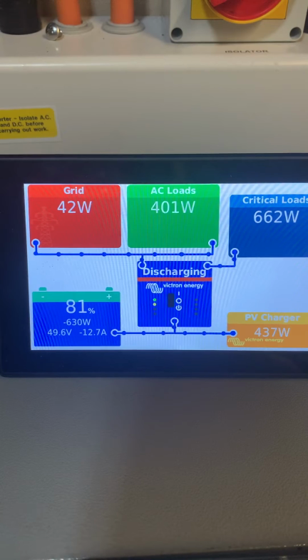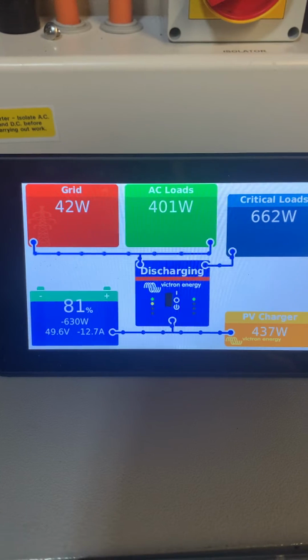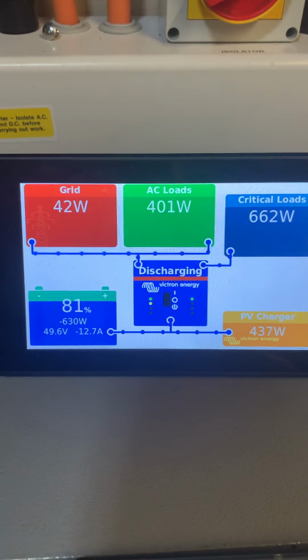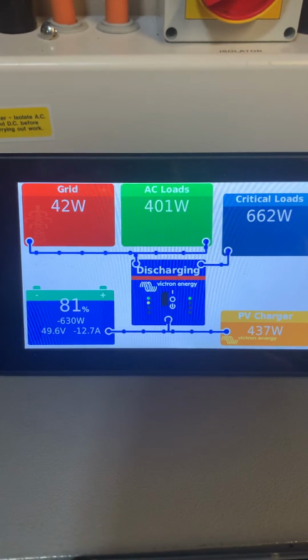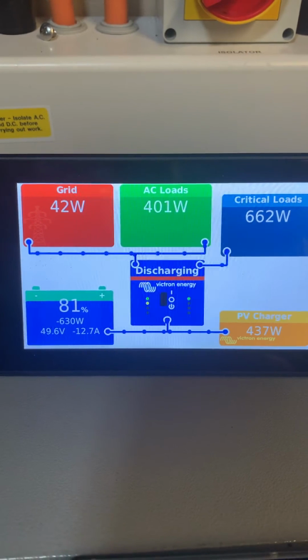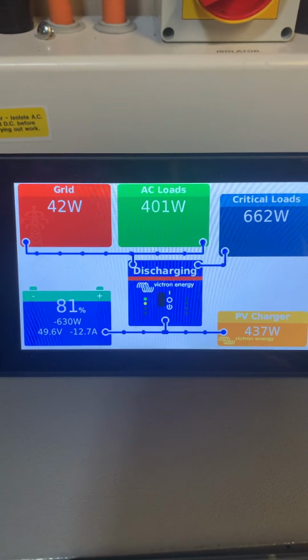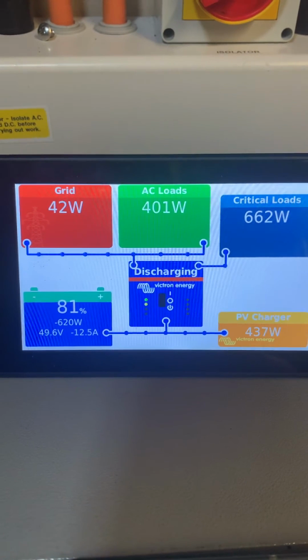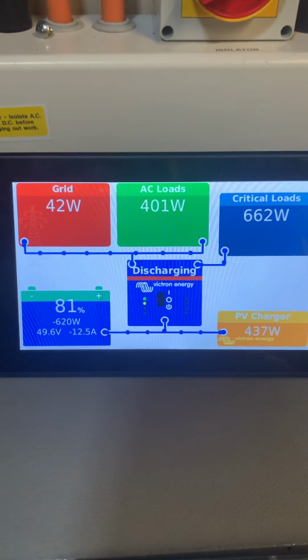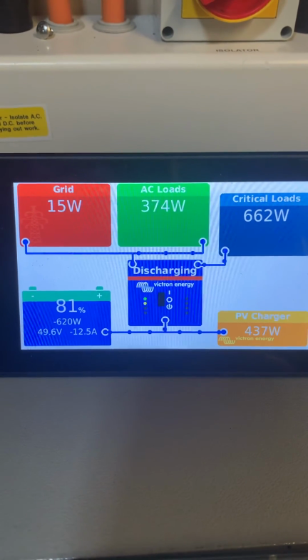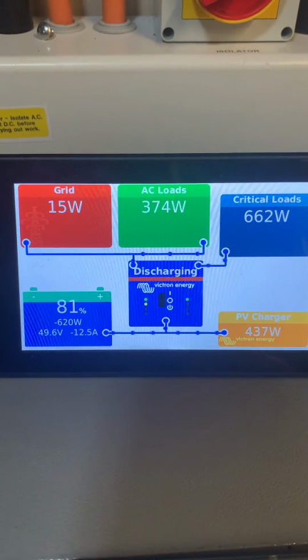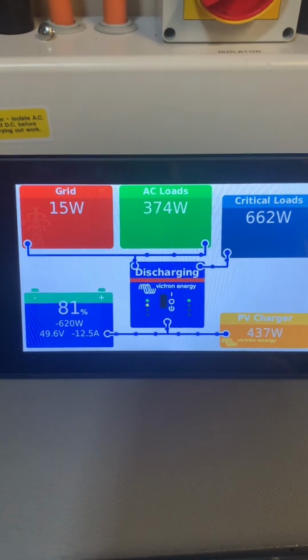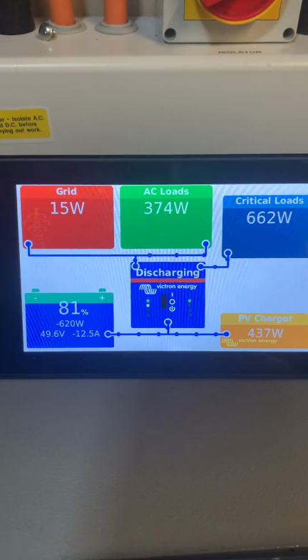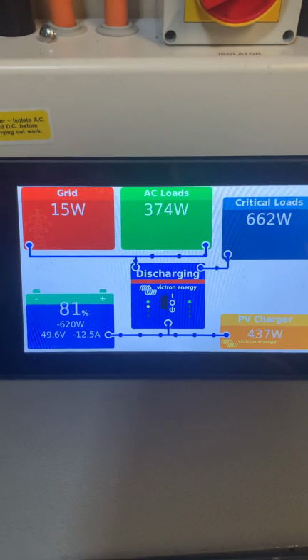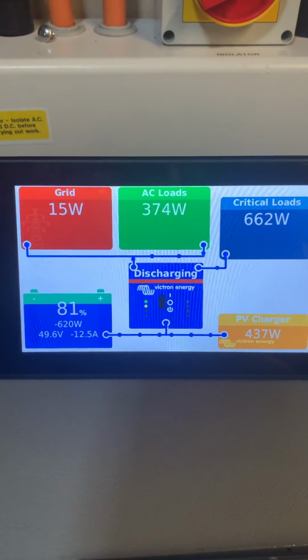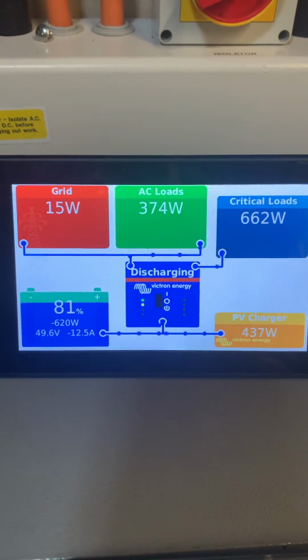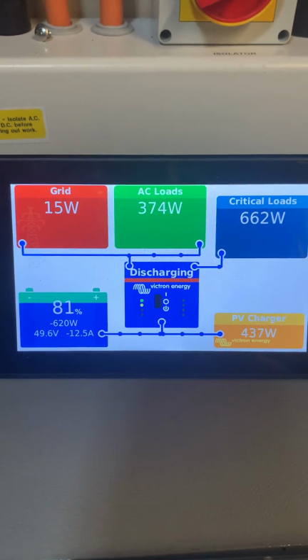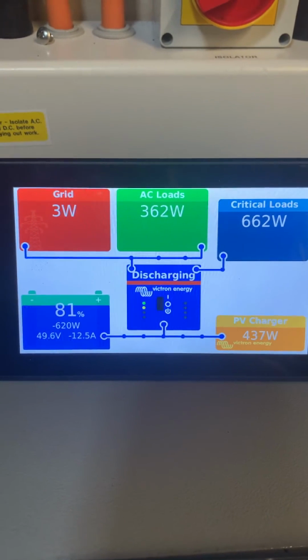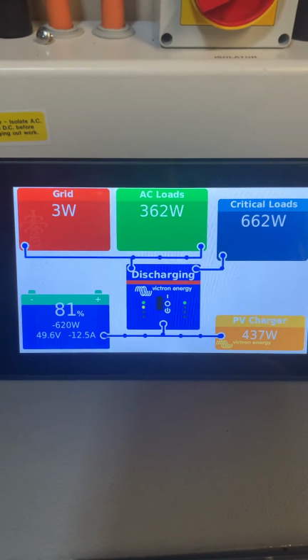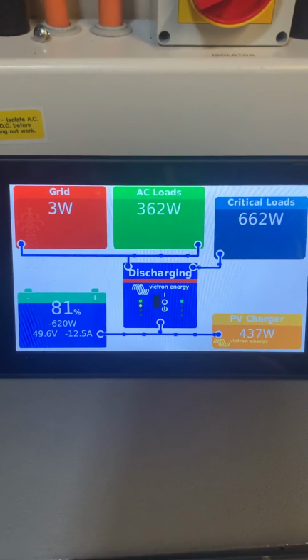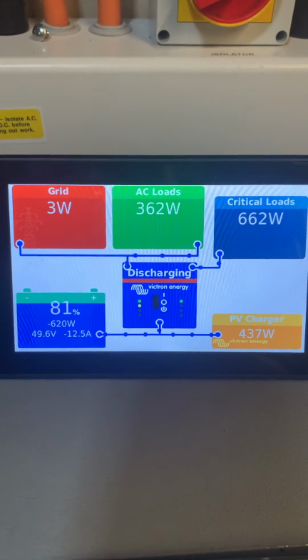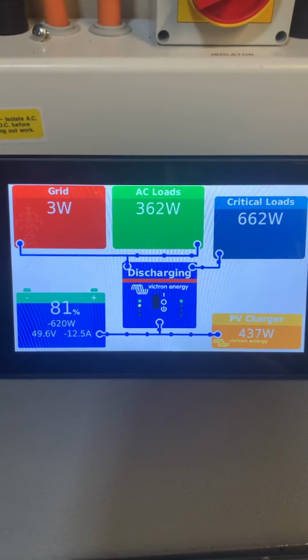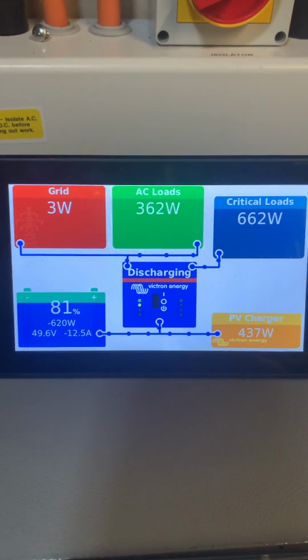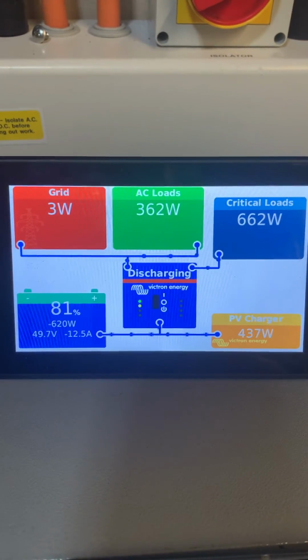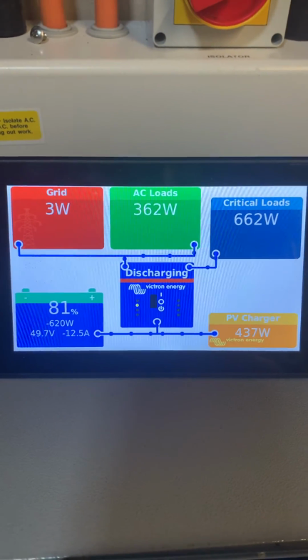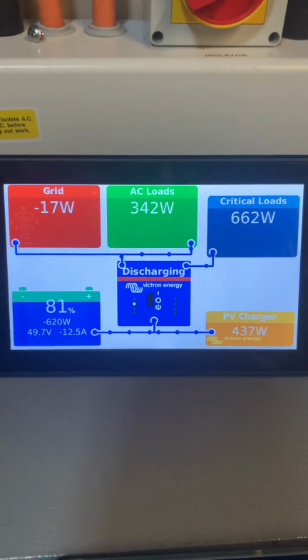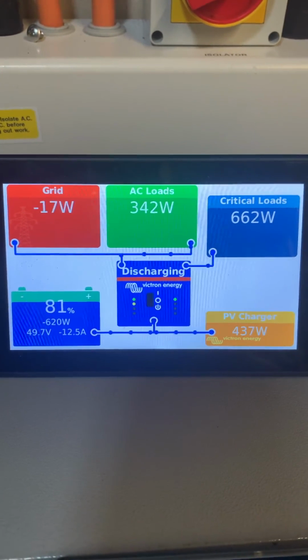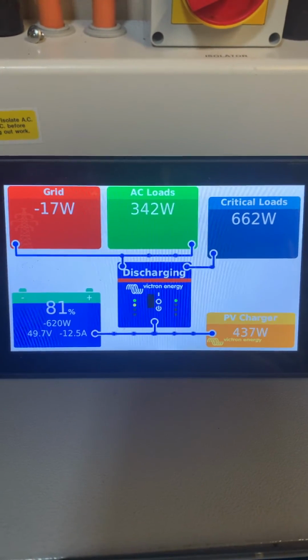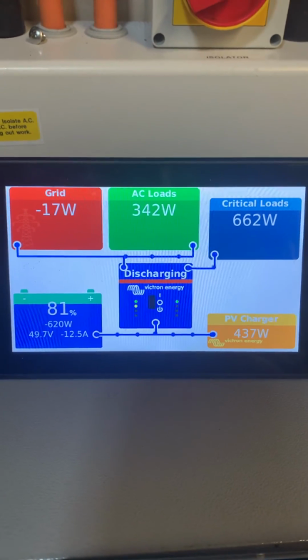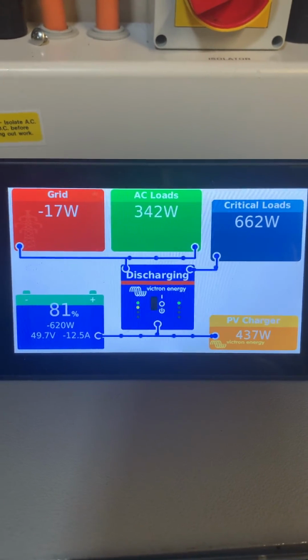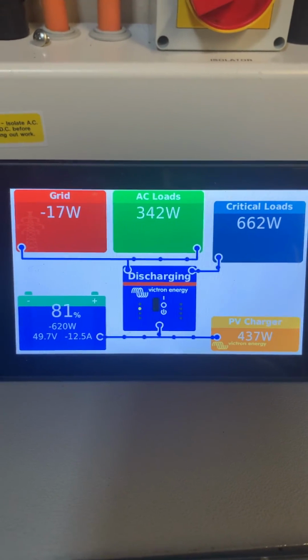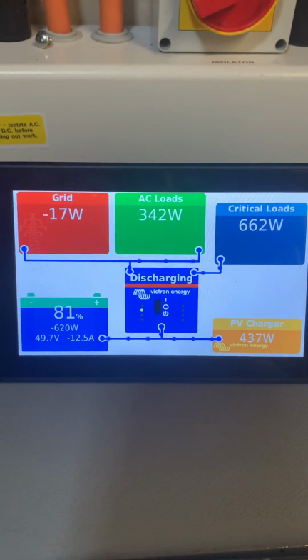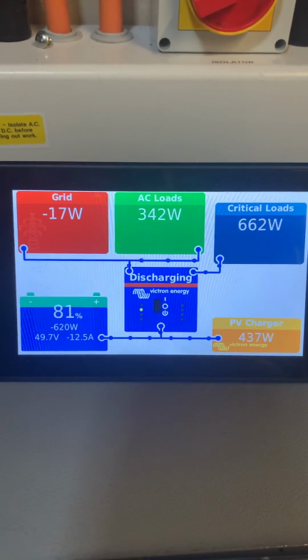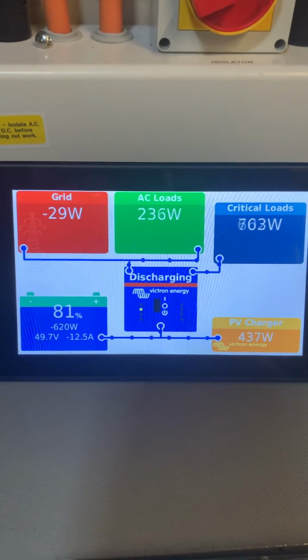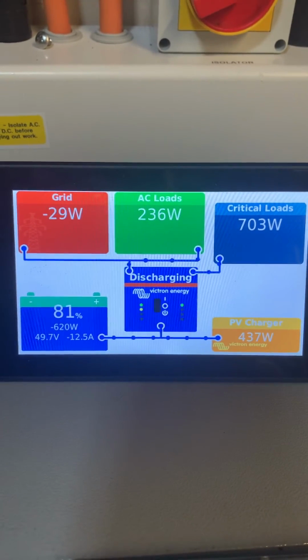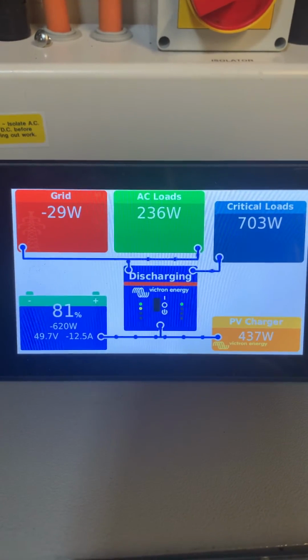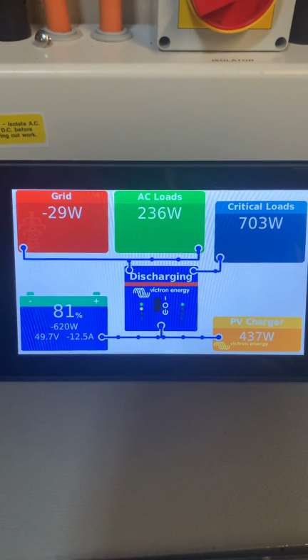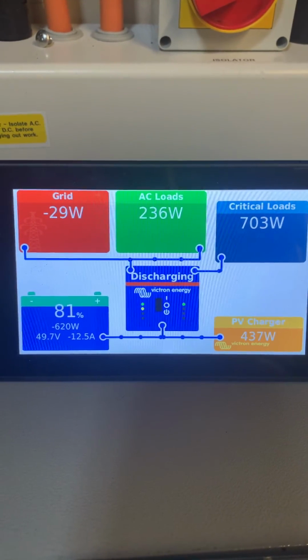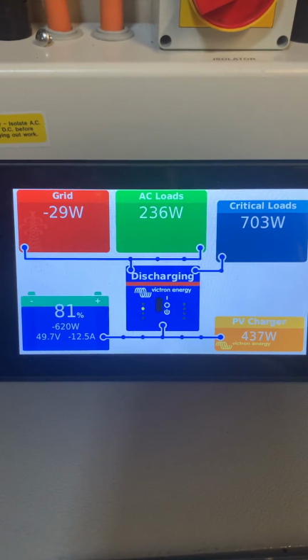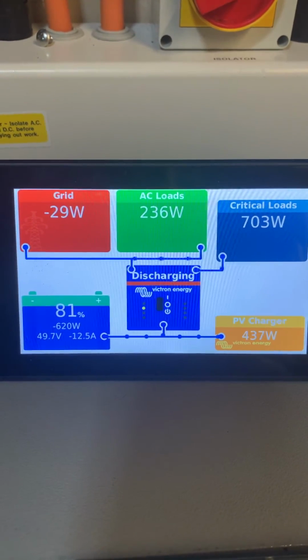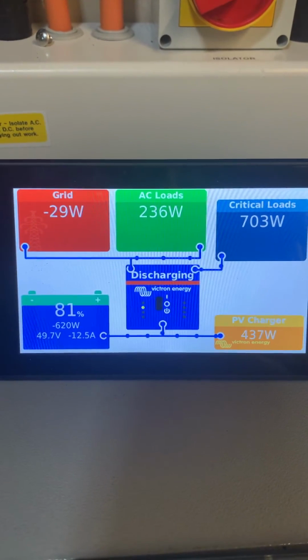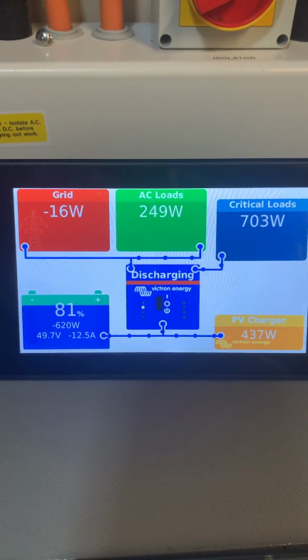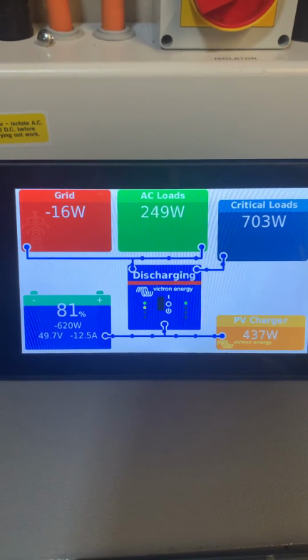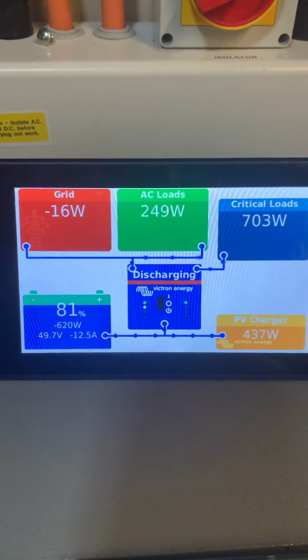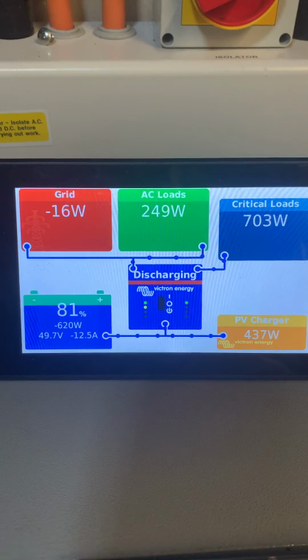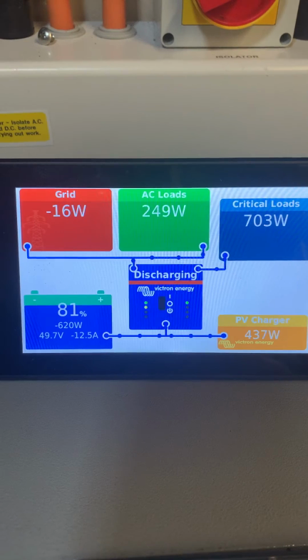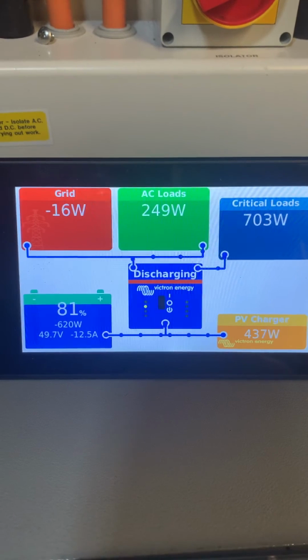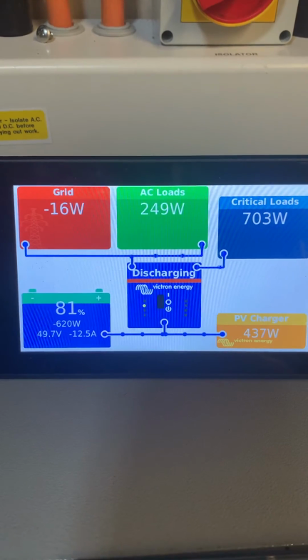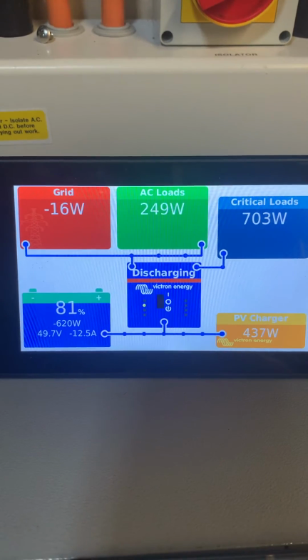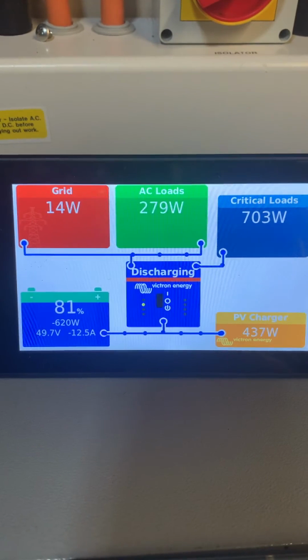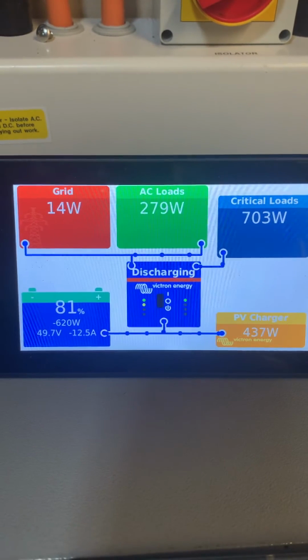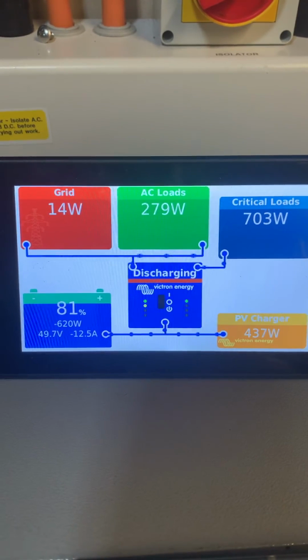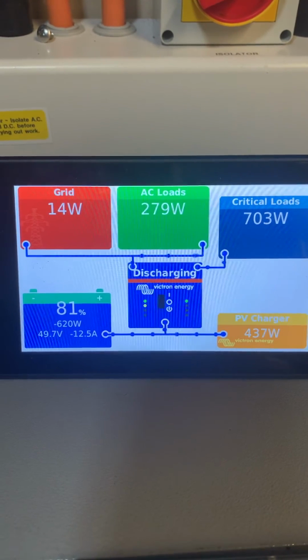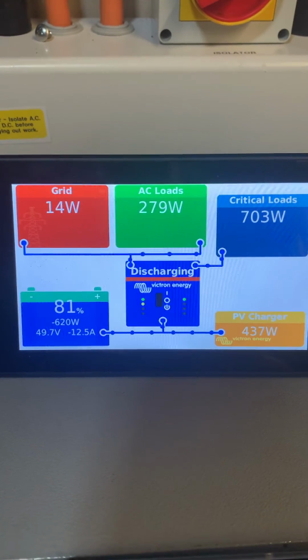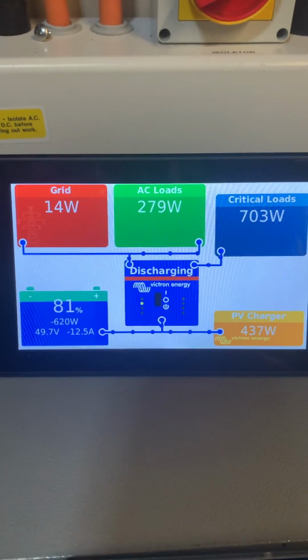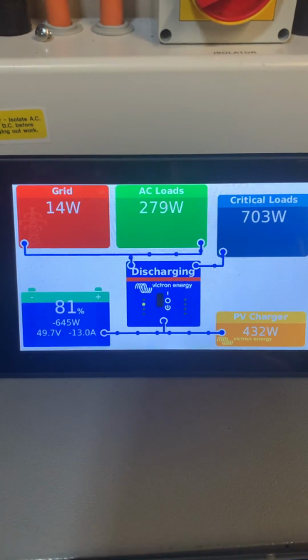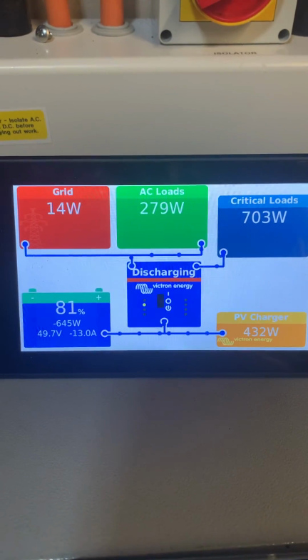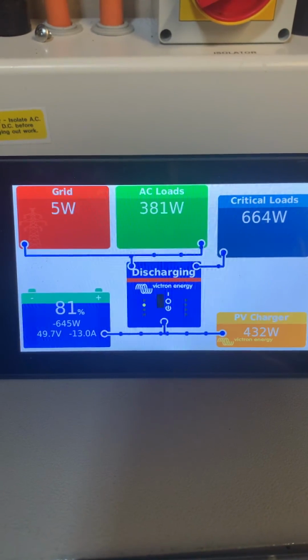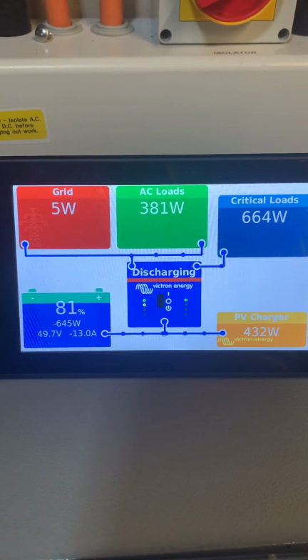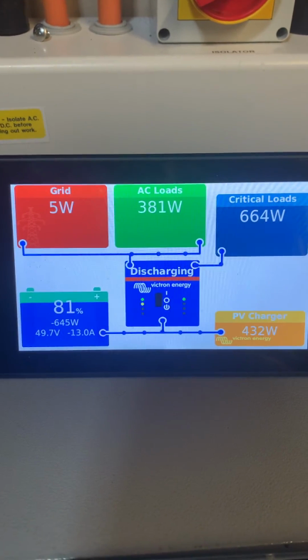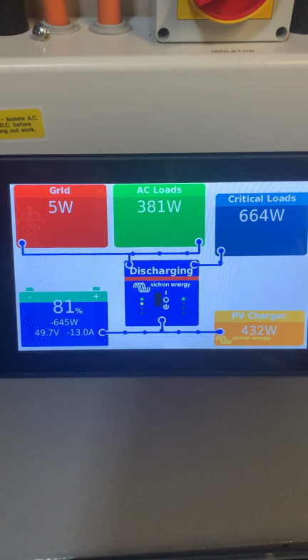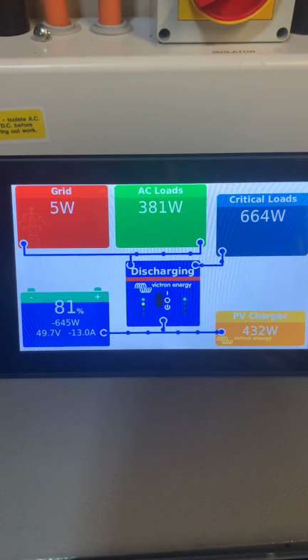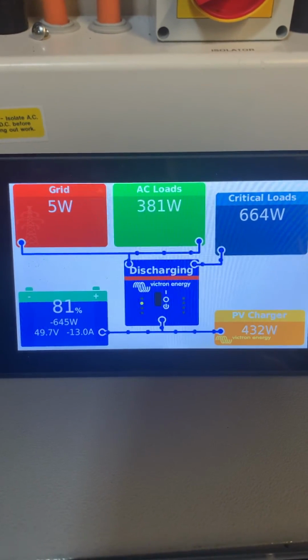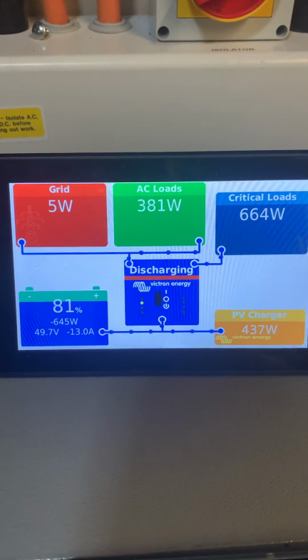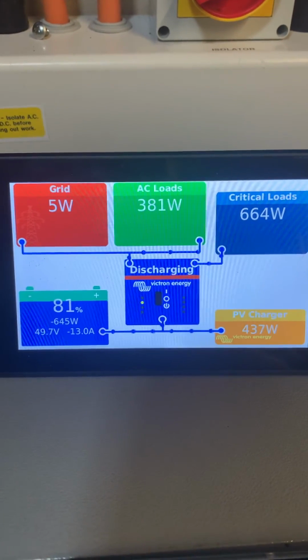So even though I don't export to the grid, when there are massive changes the inverter has to dump that power somewhere — which is the grid.